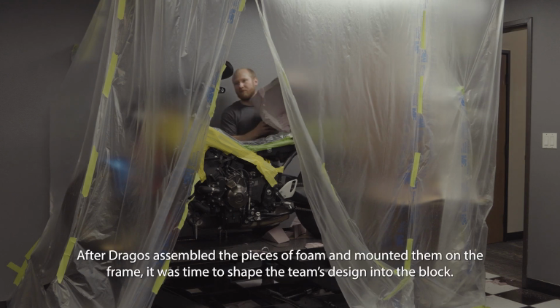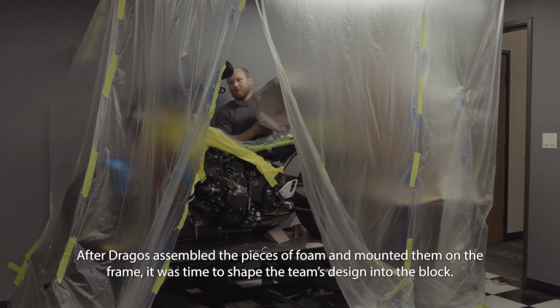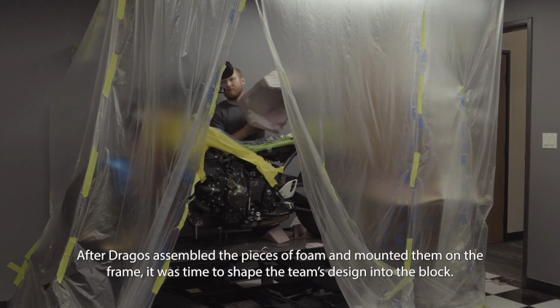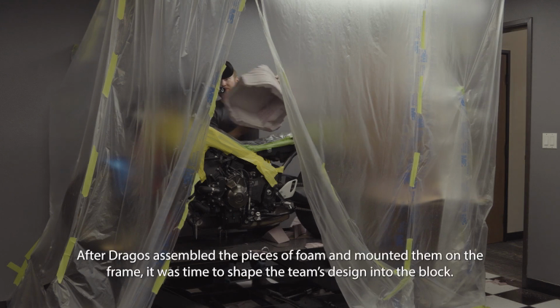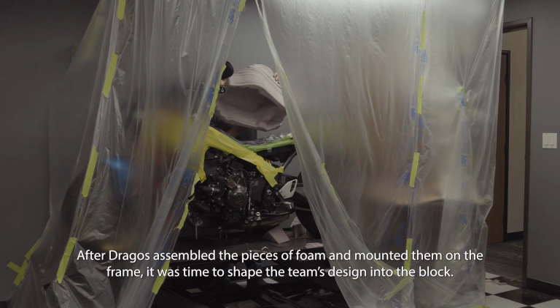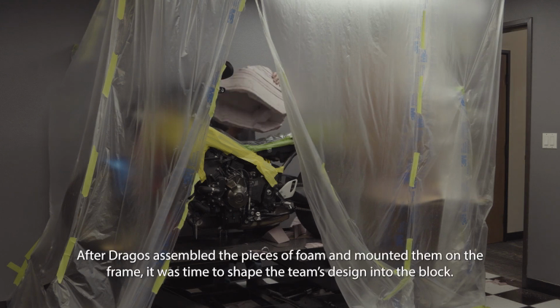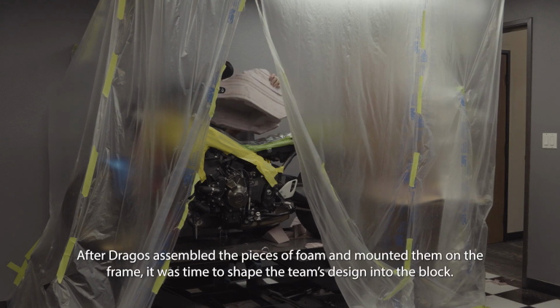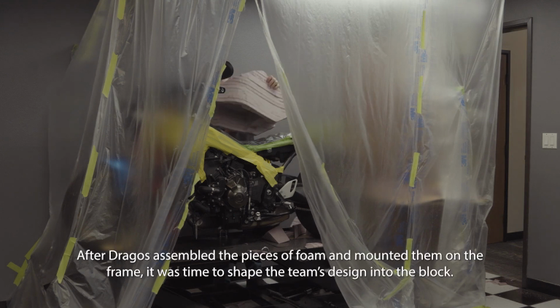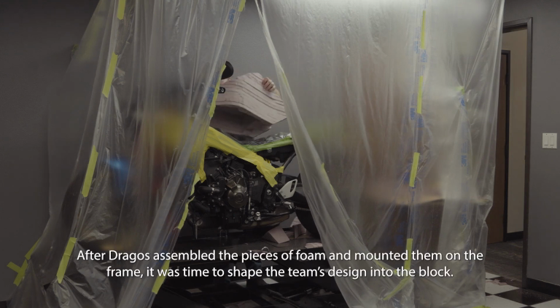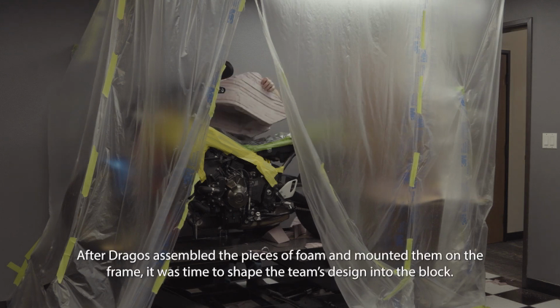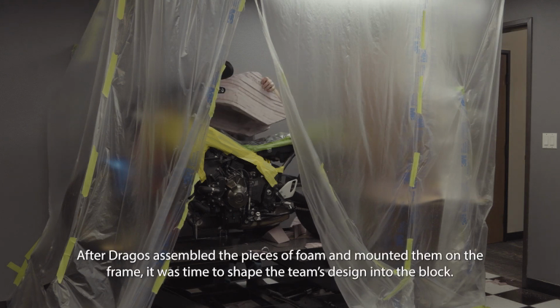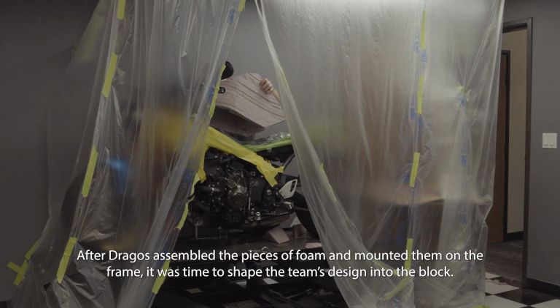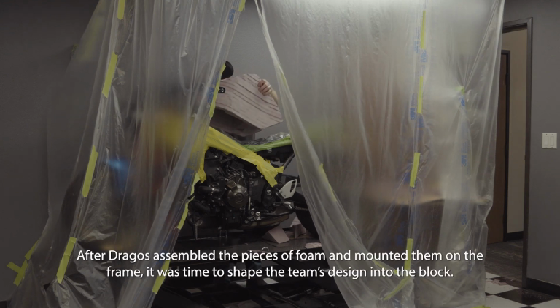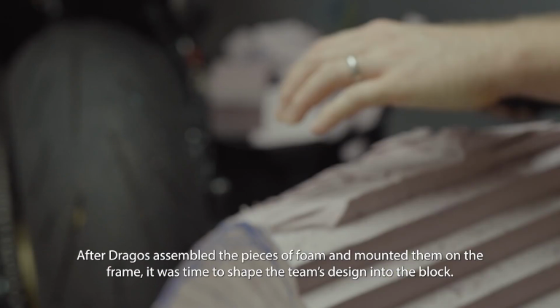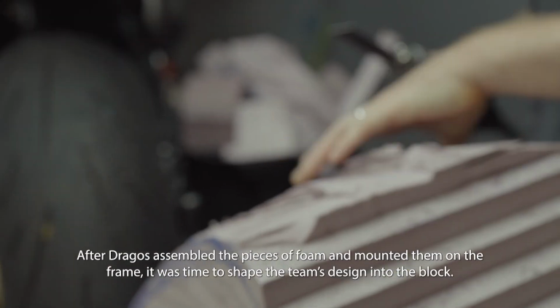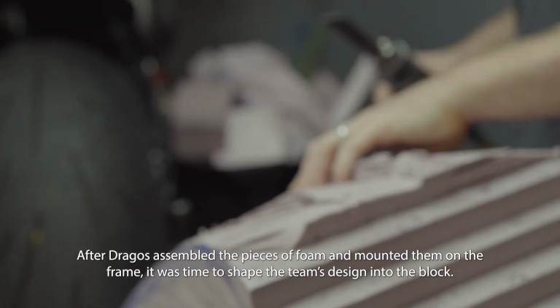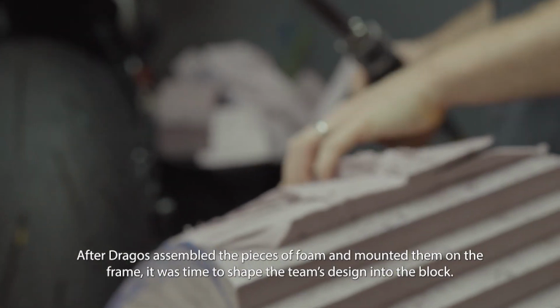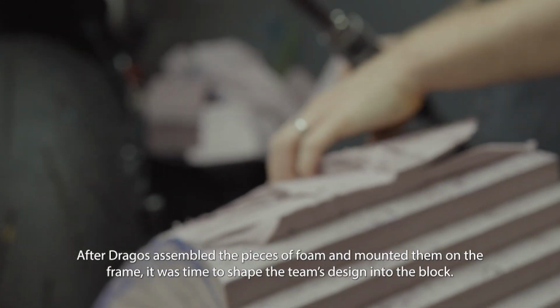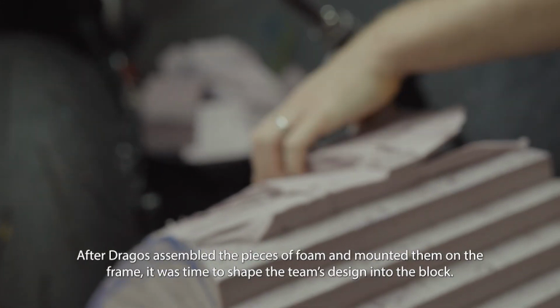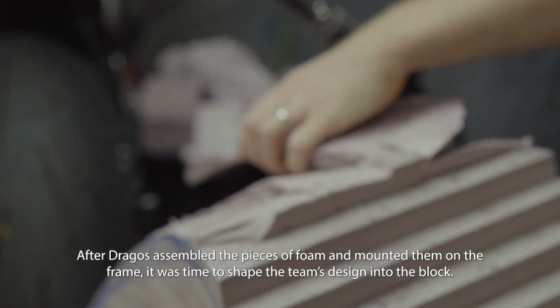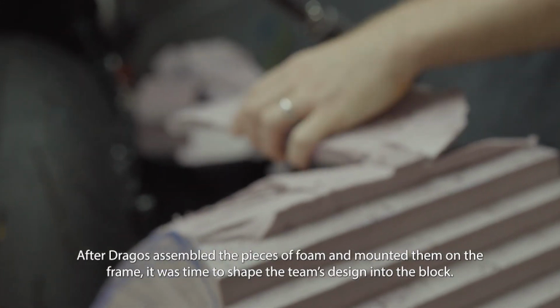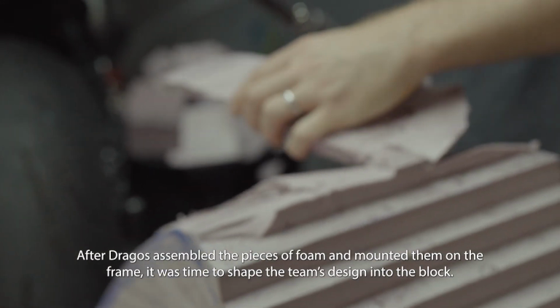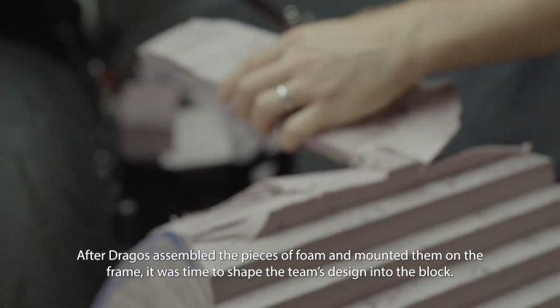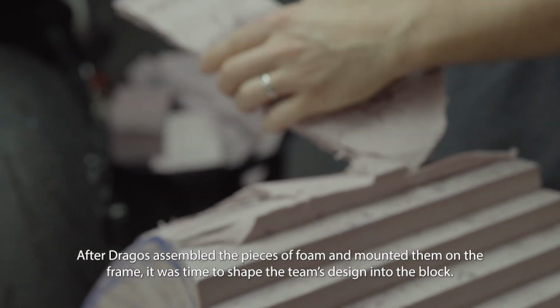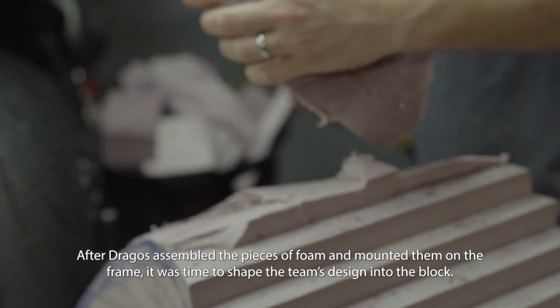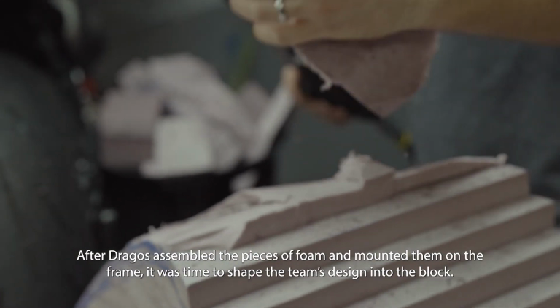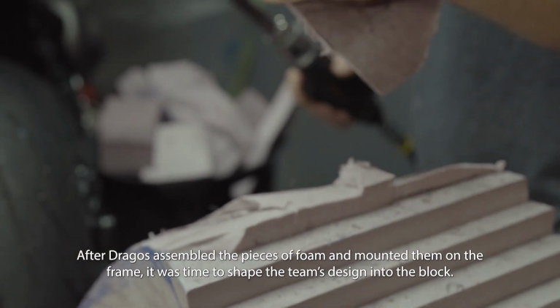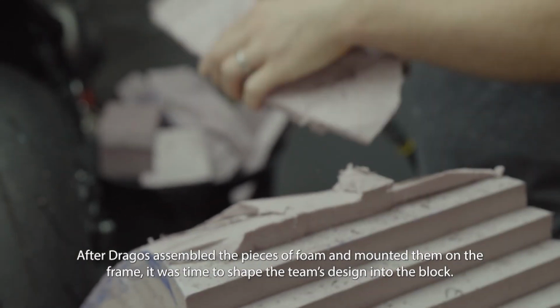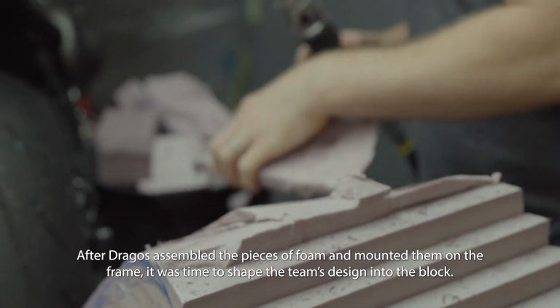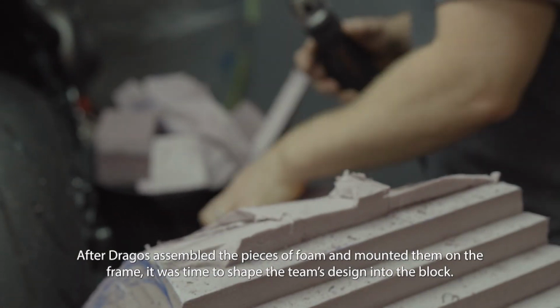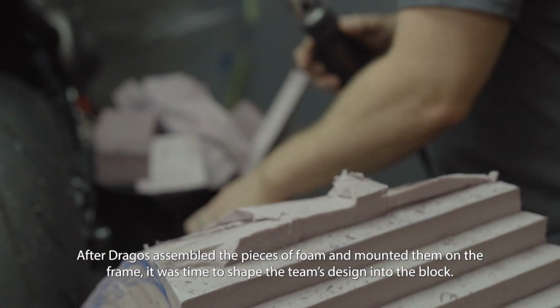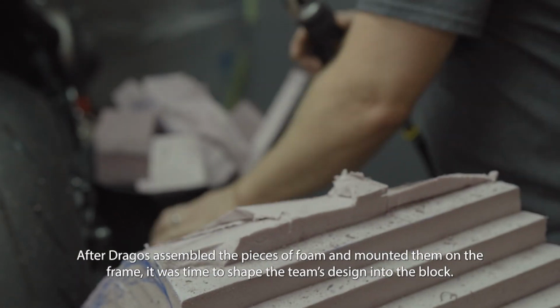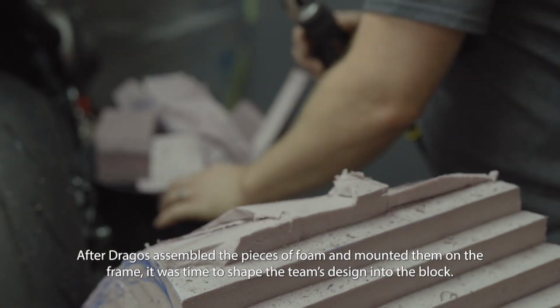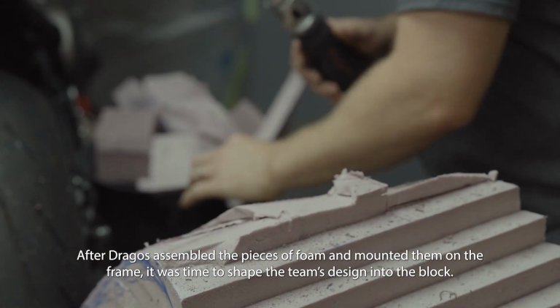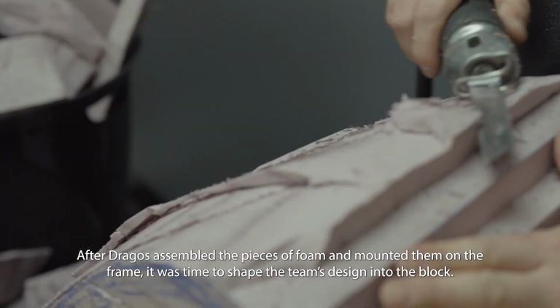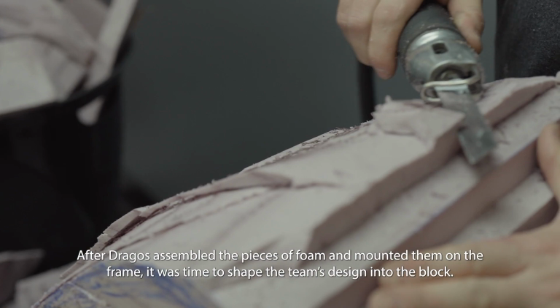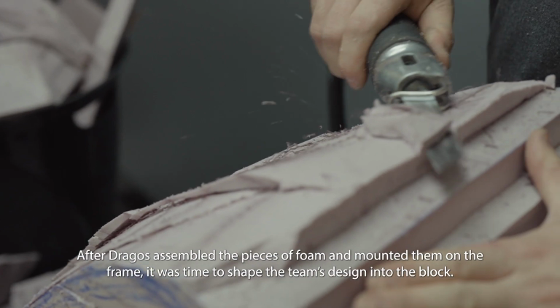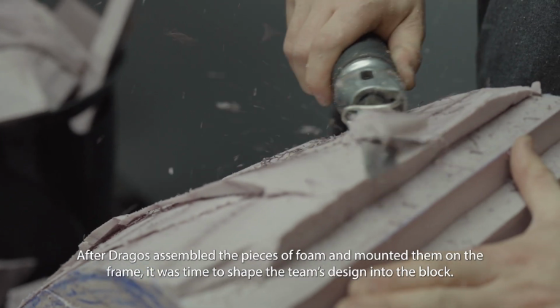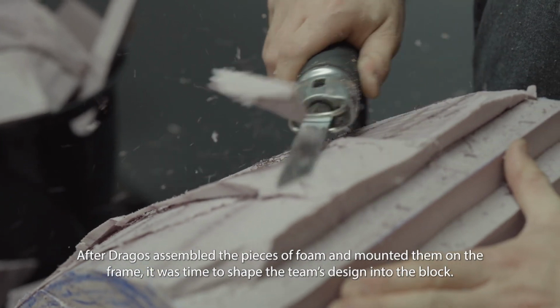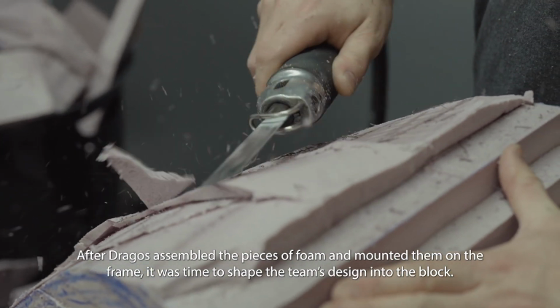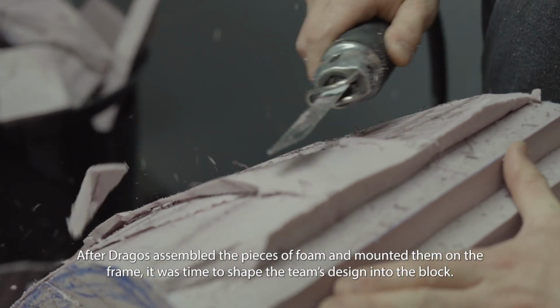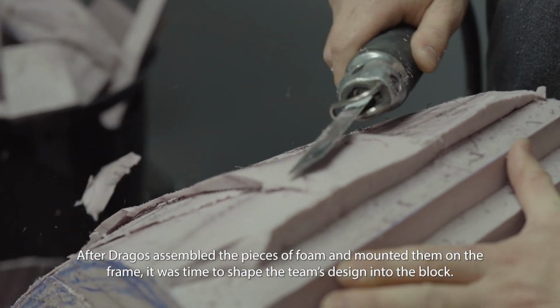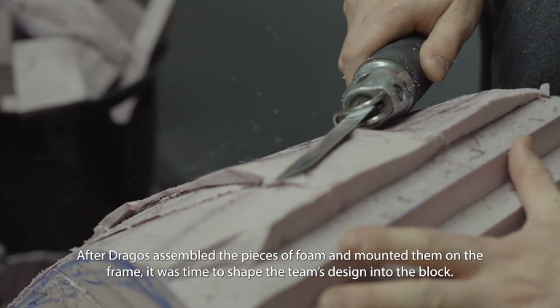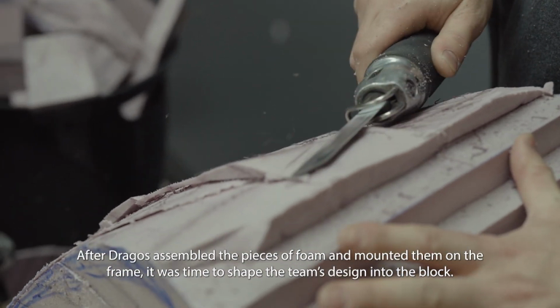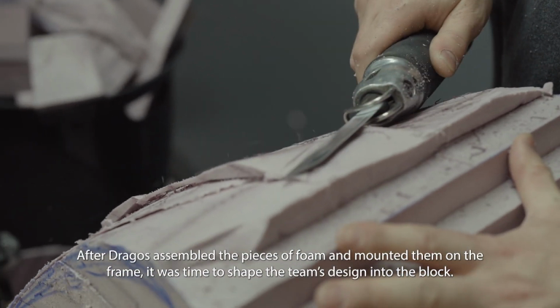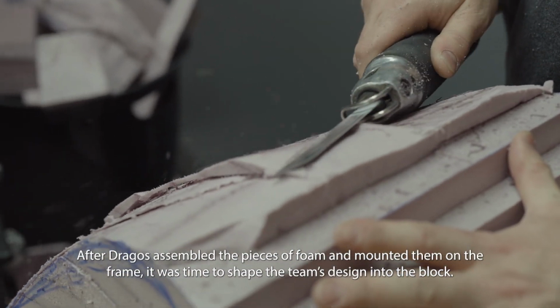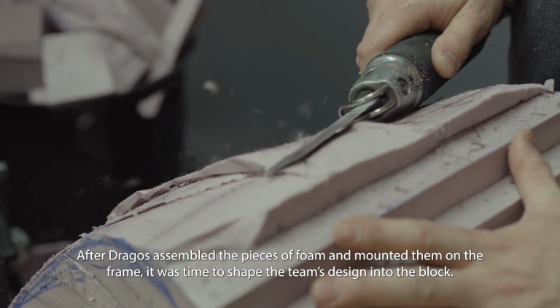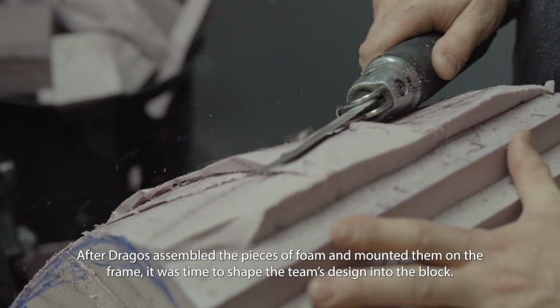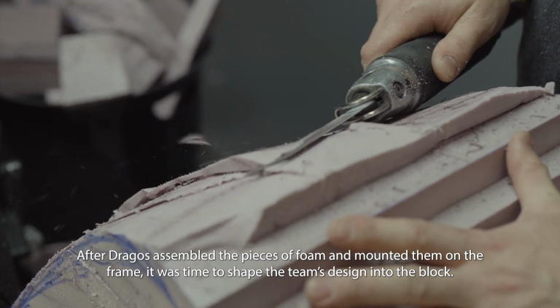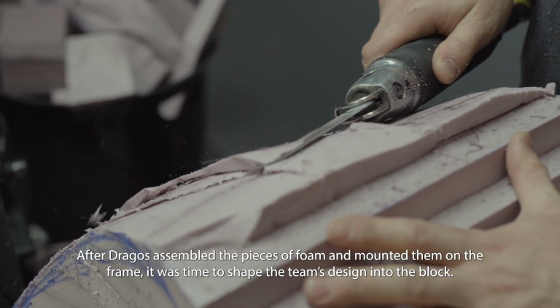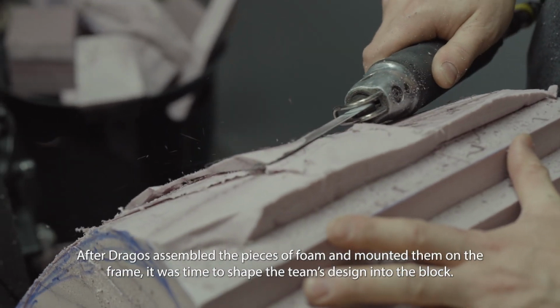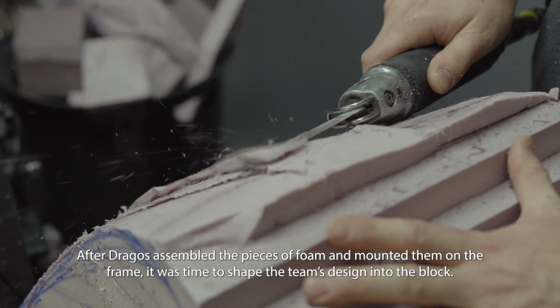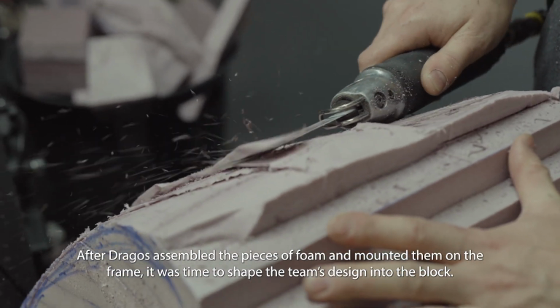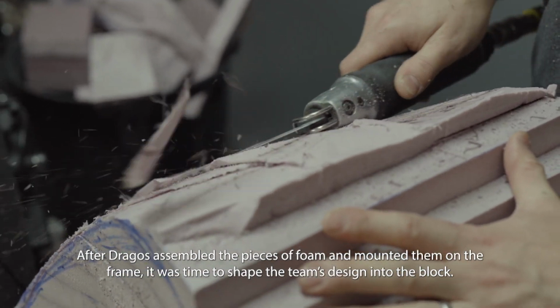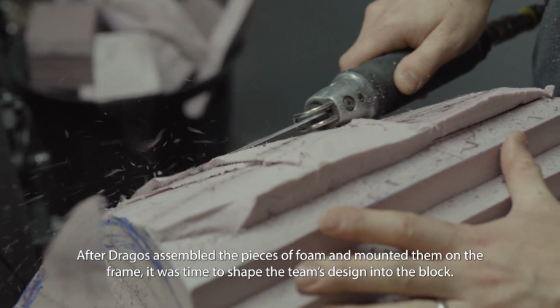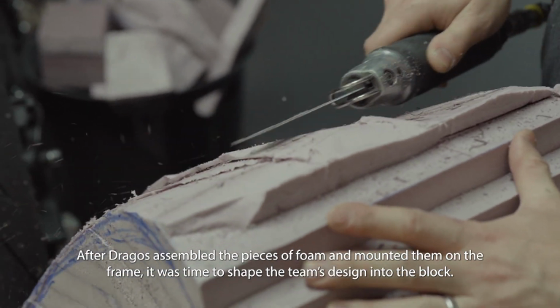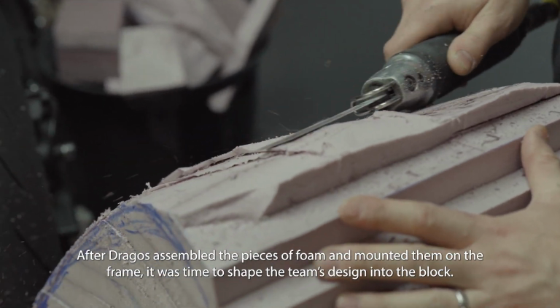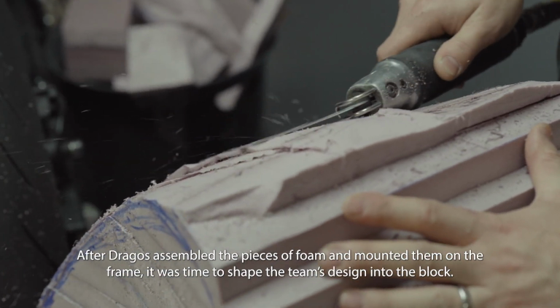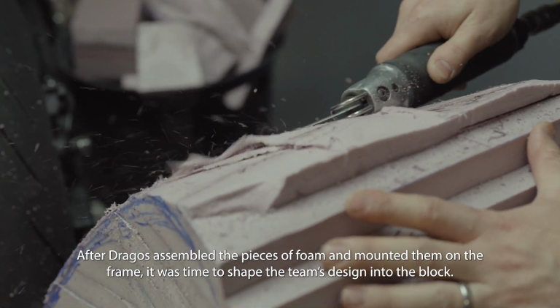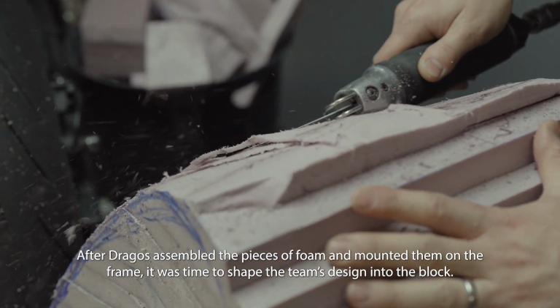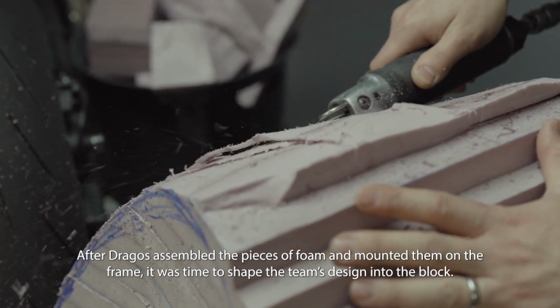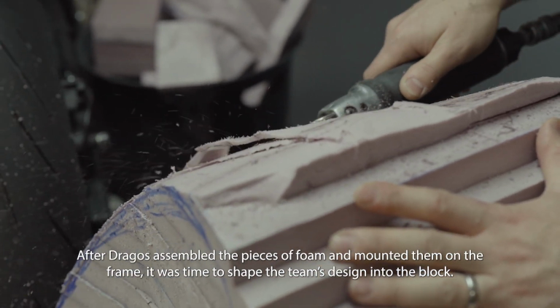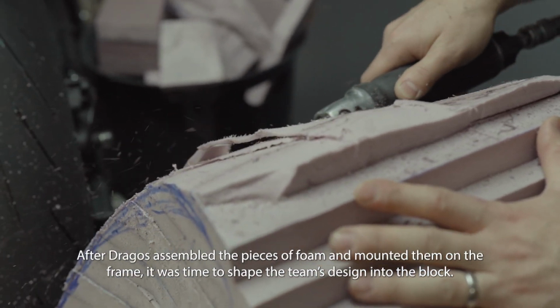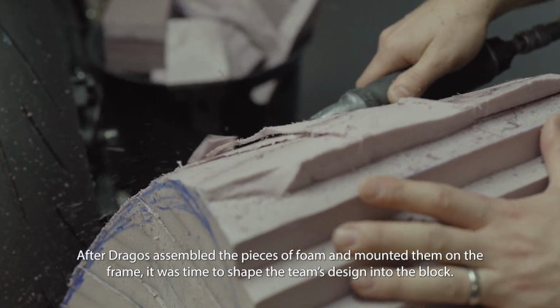After Dragos assembled the pieces of foam and mounted them on the frame, it was time to shape the team's design into the block.